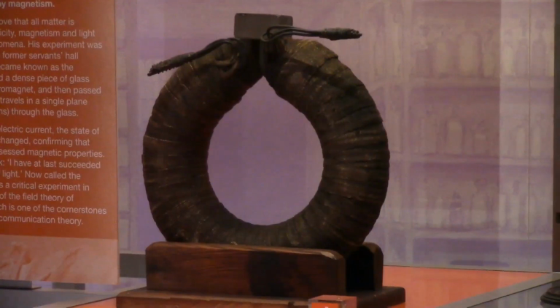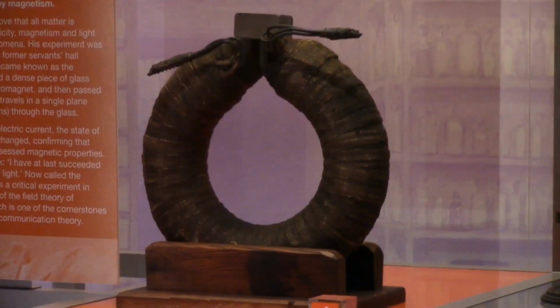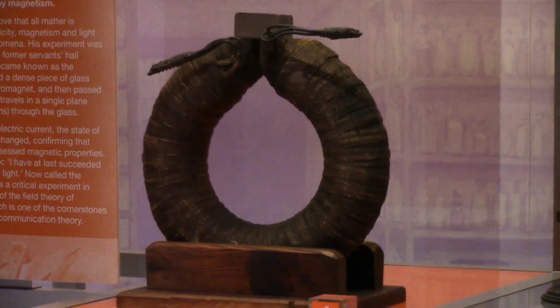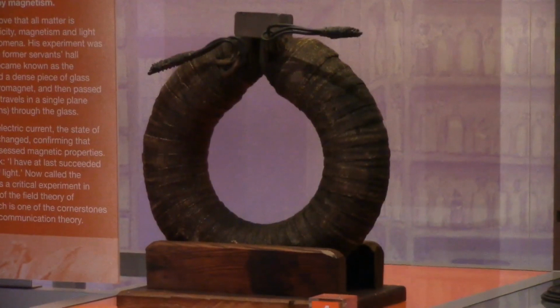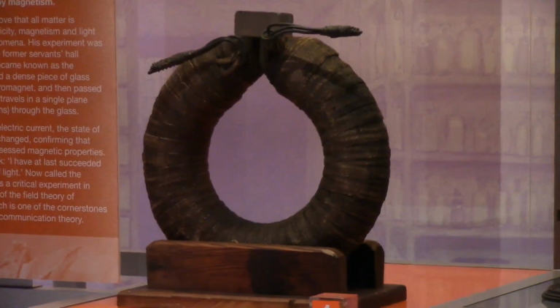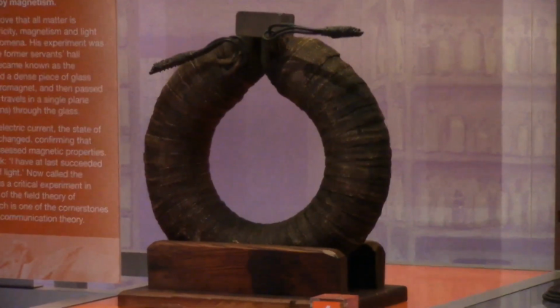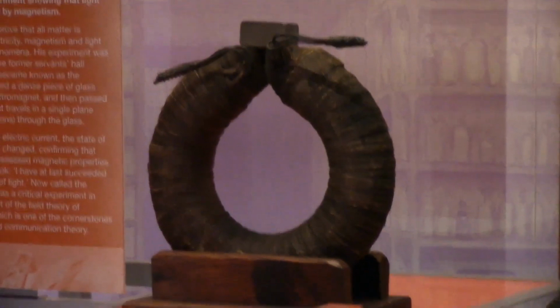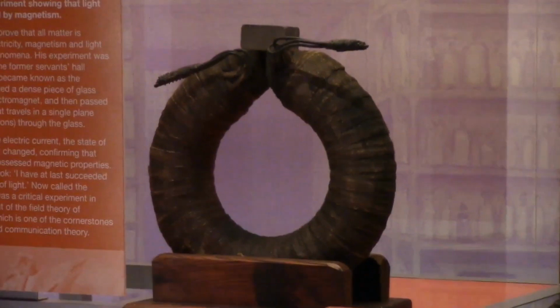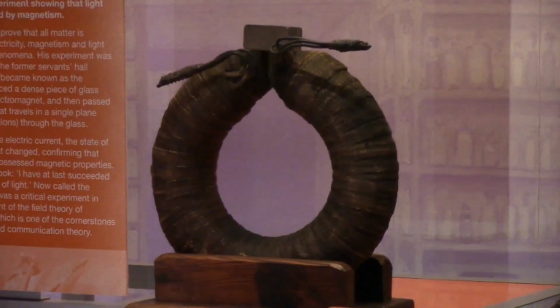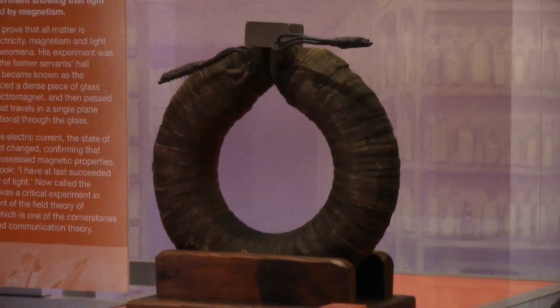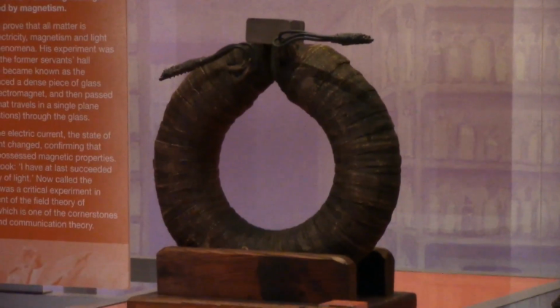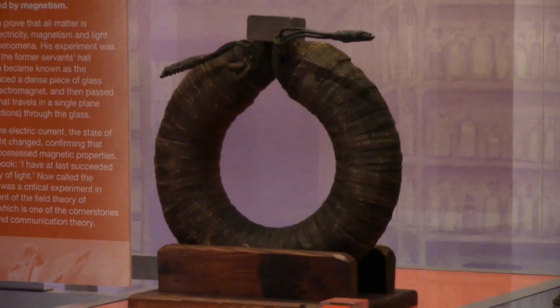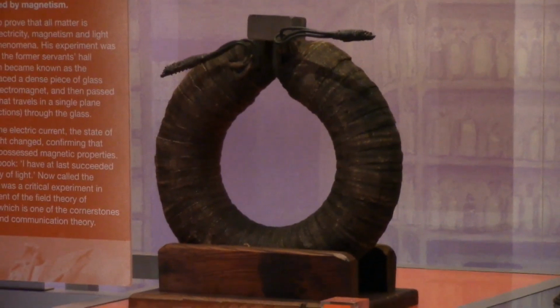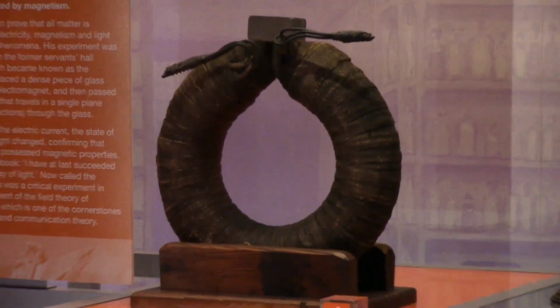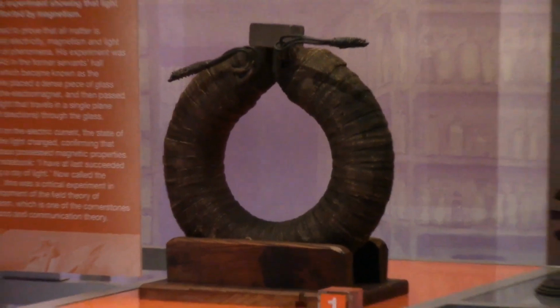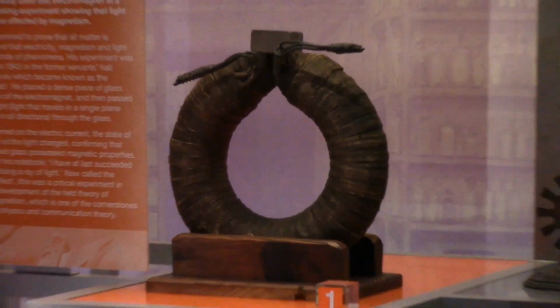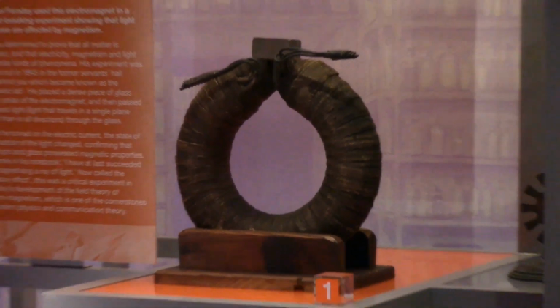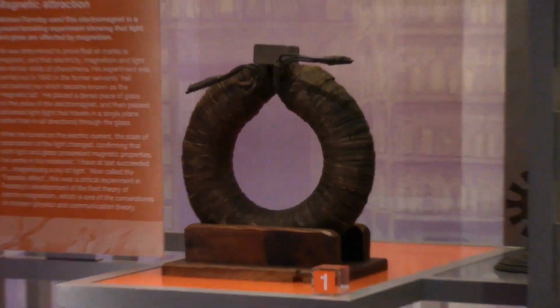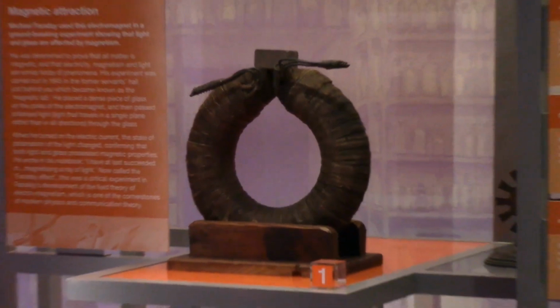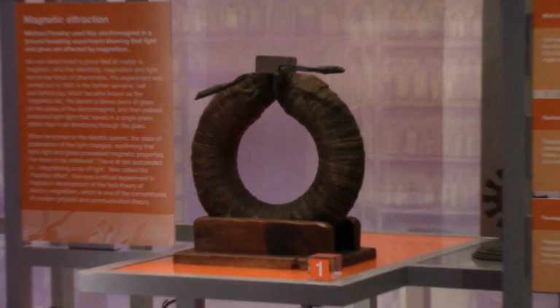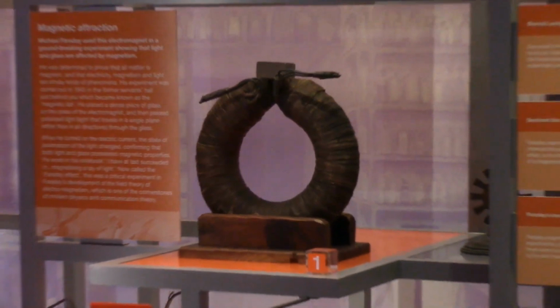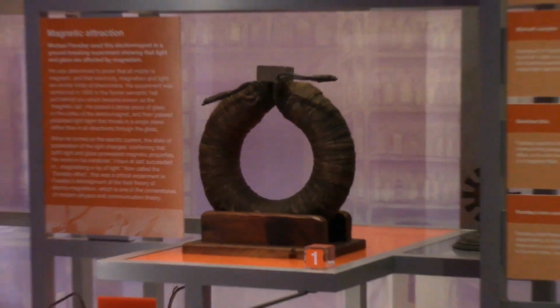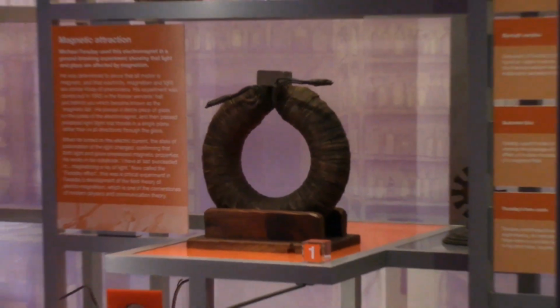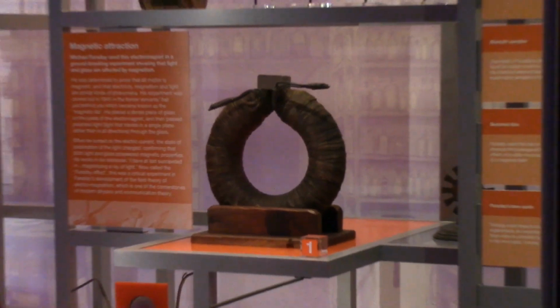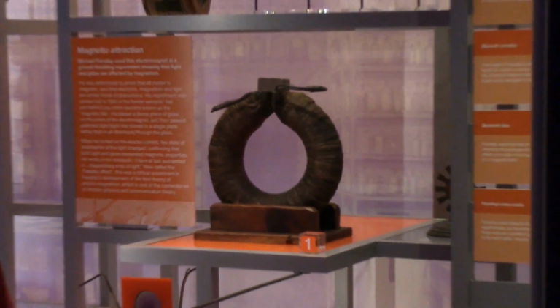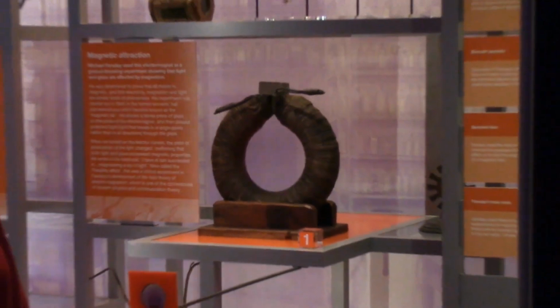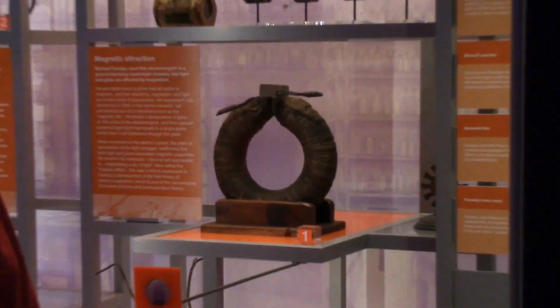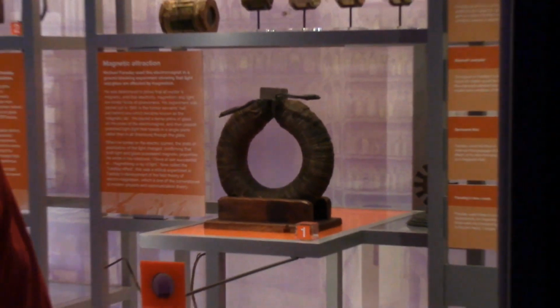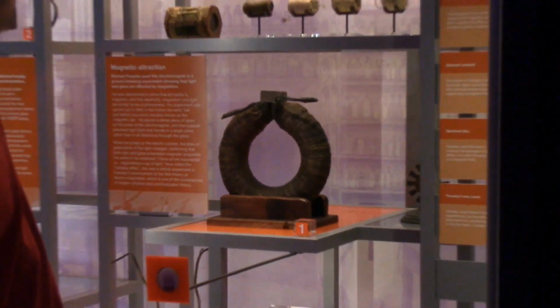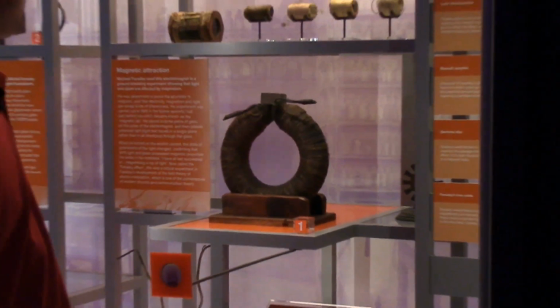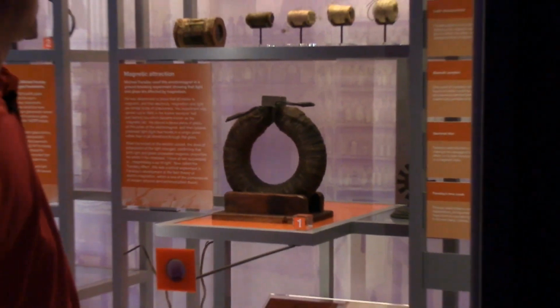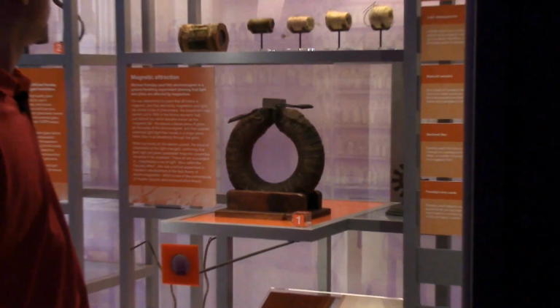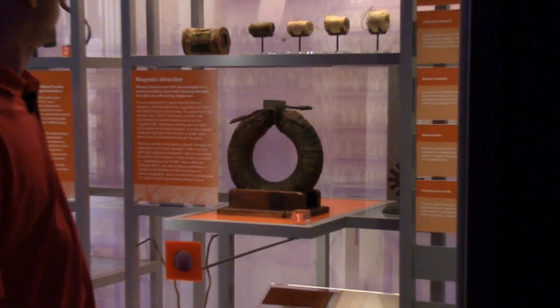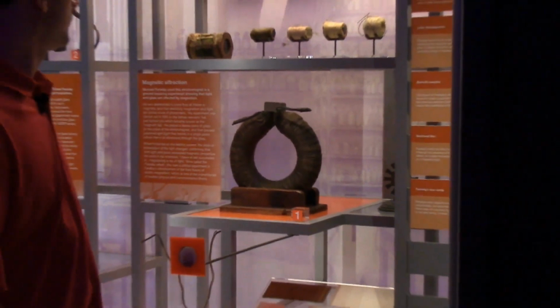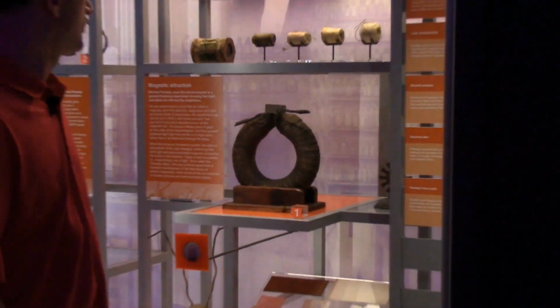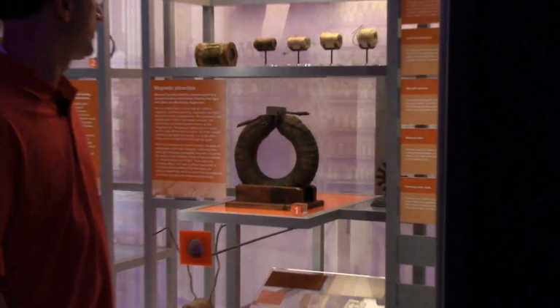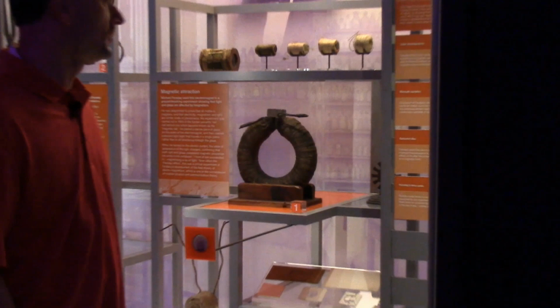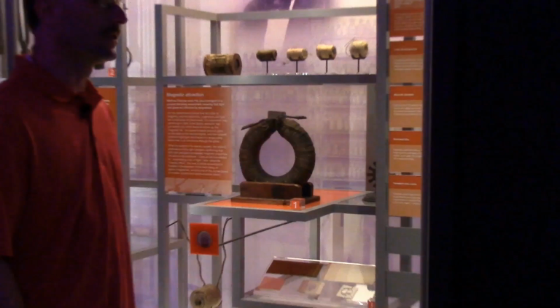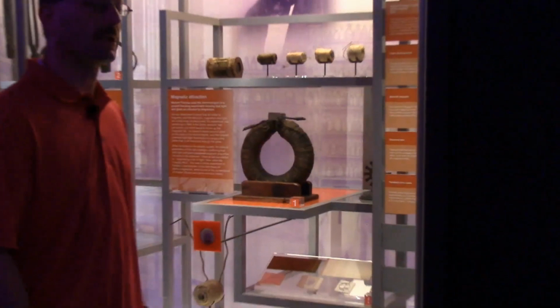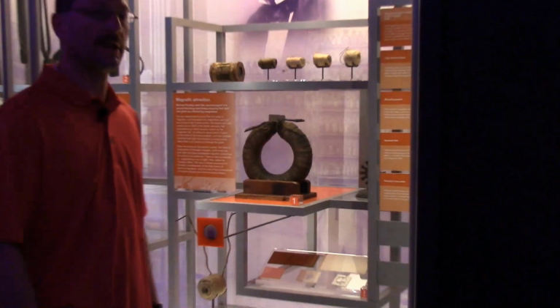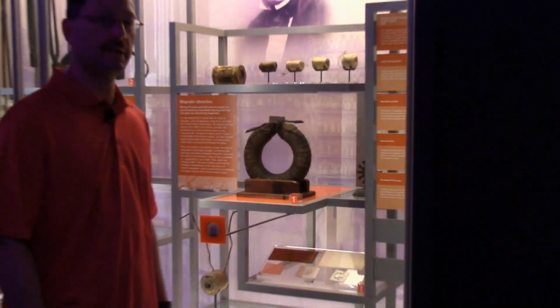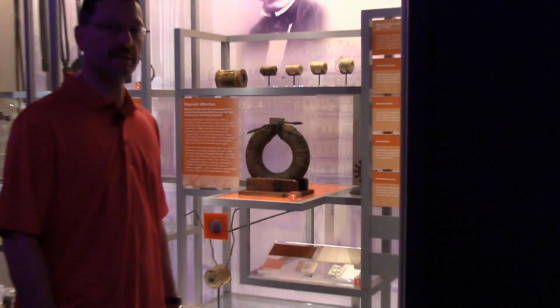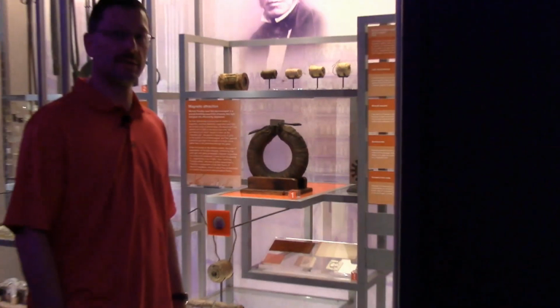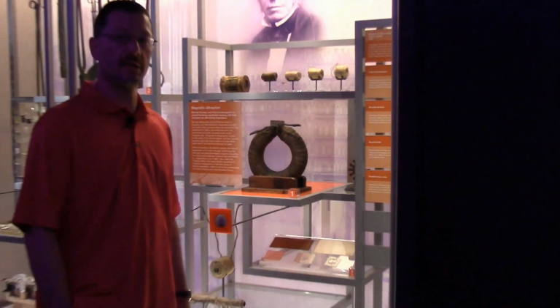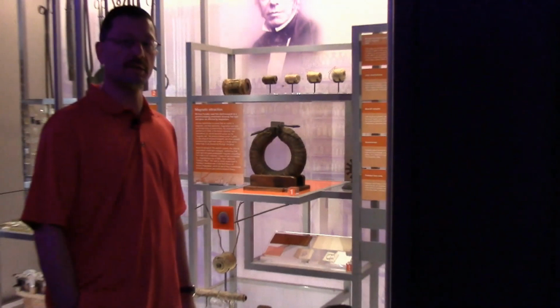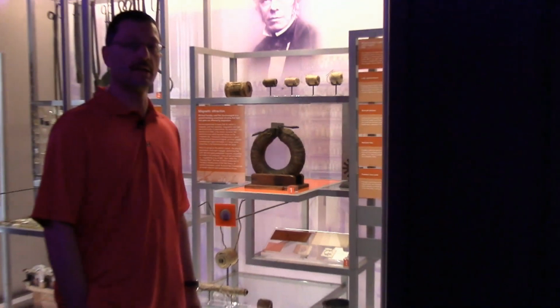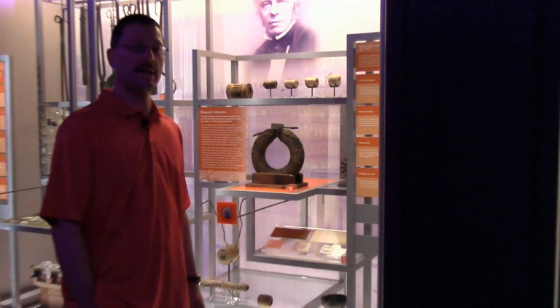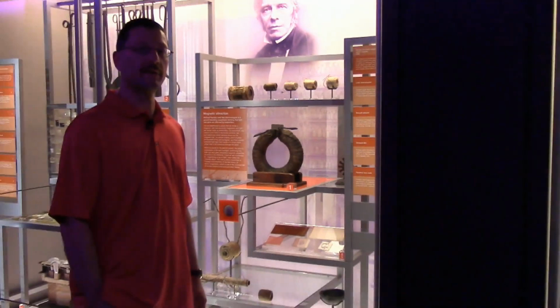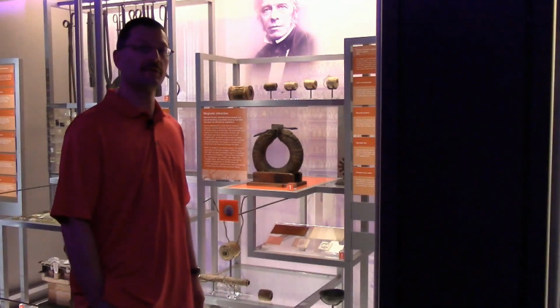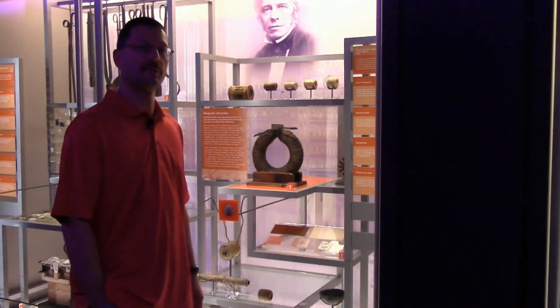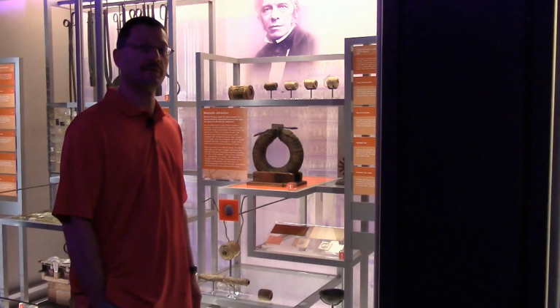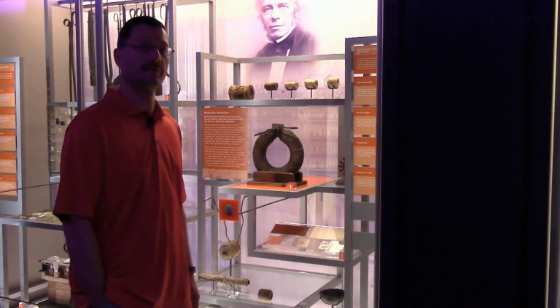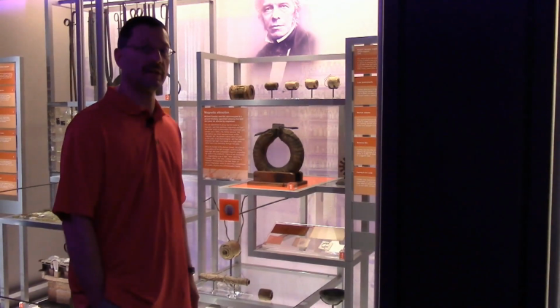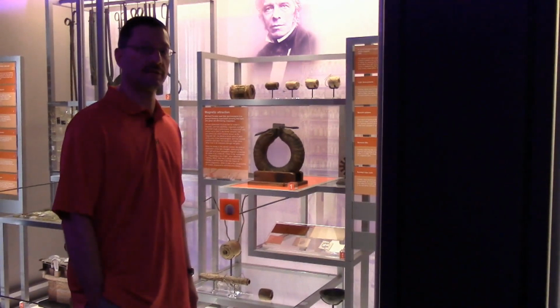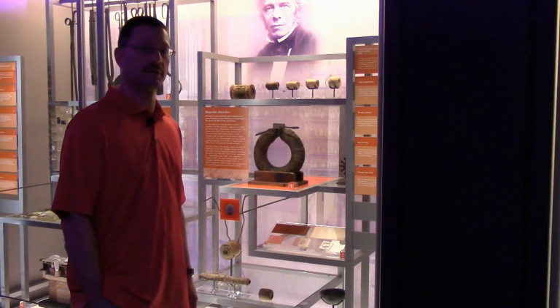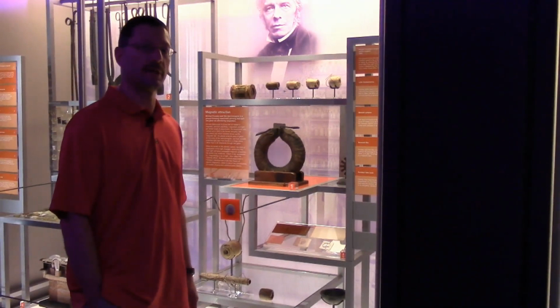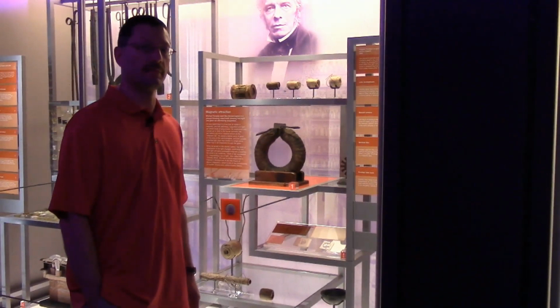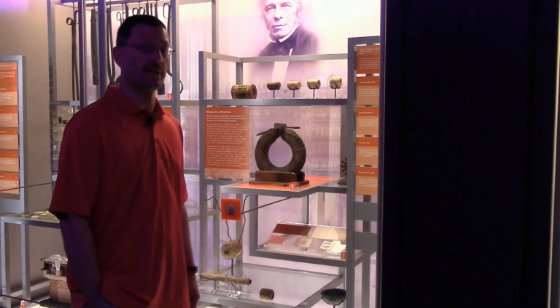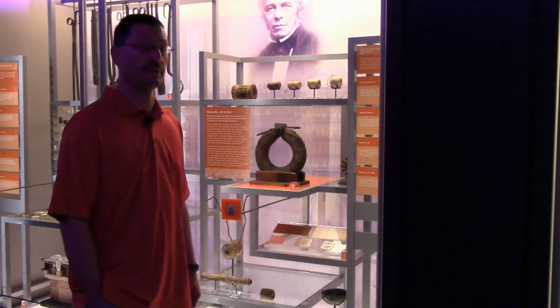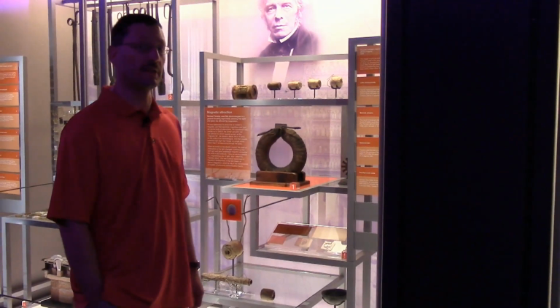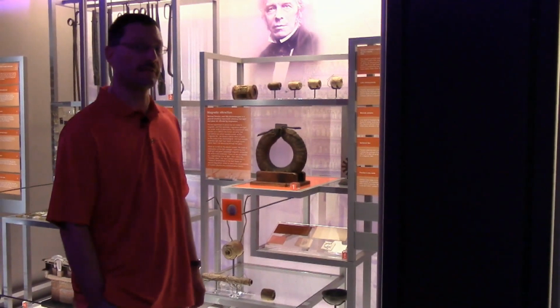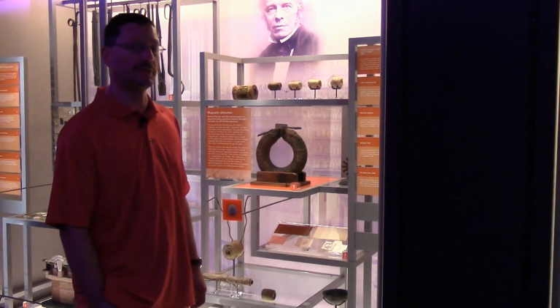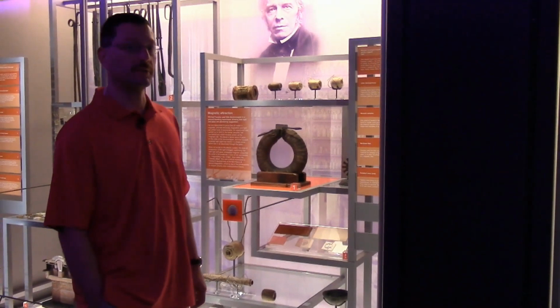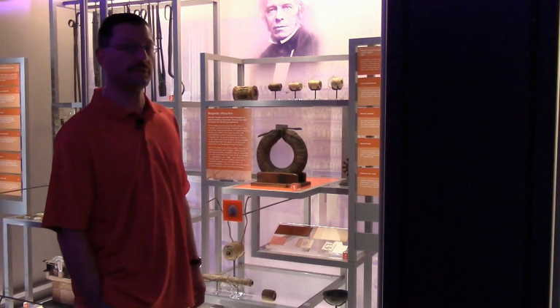This is the original electromagnet that Michael Faraday used to show that light and glass can be affected by magnetic fields.